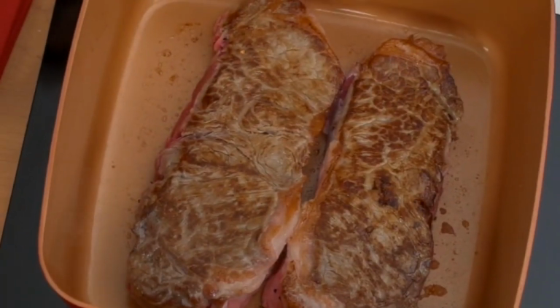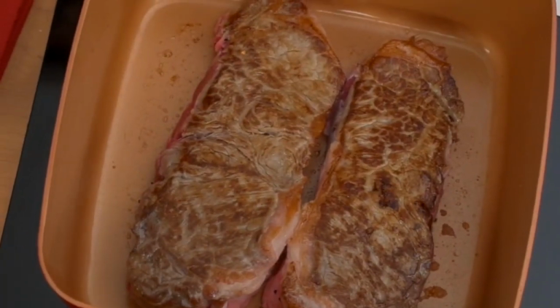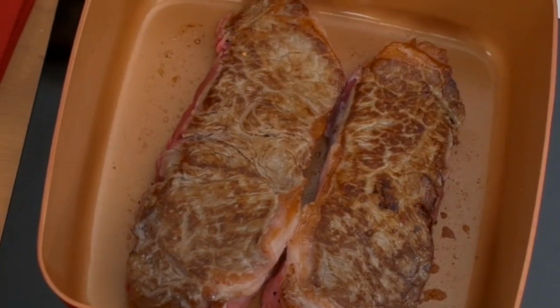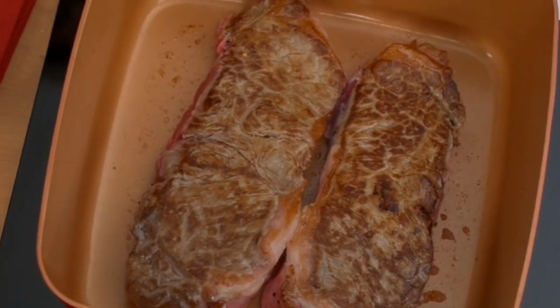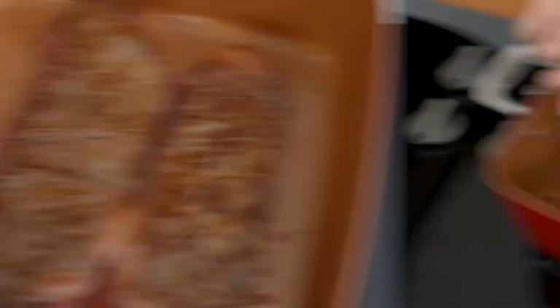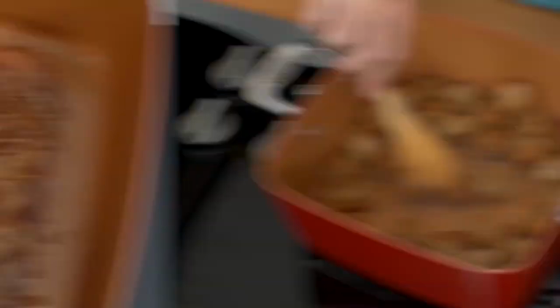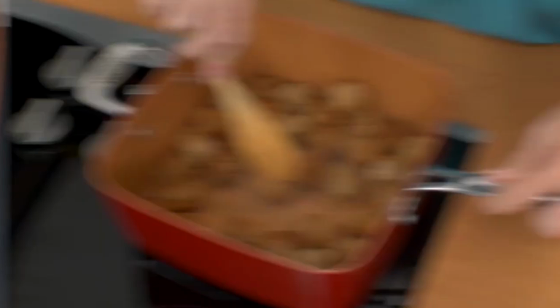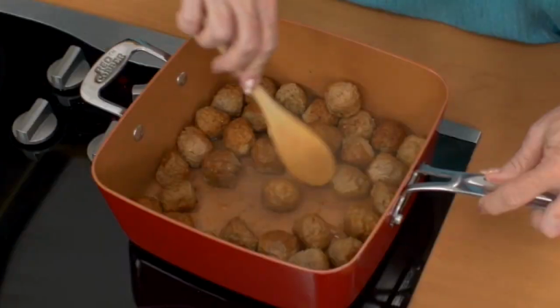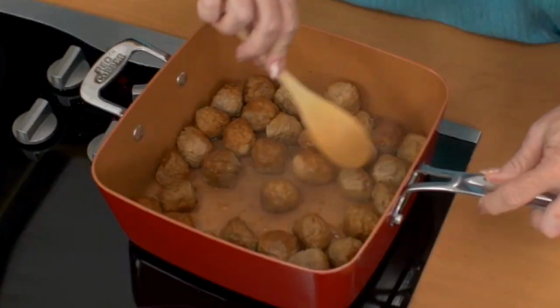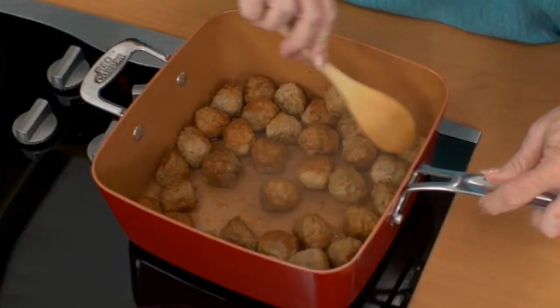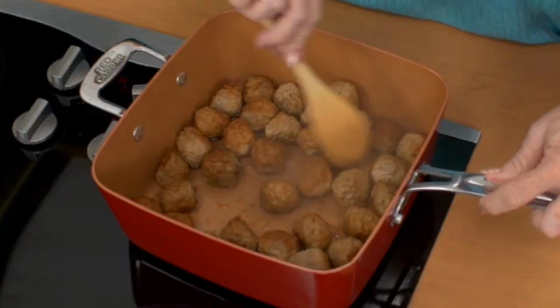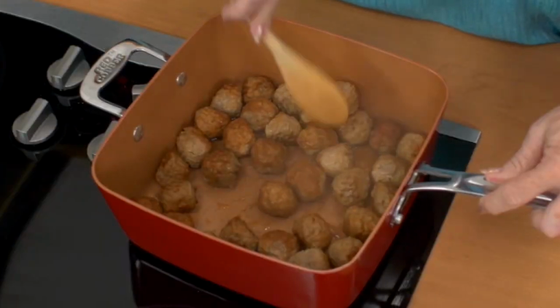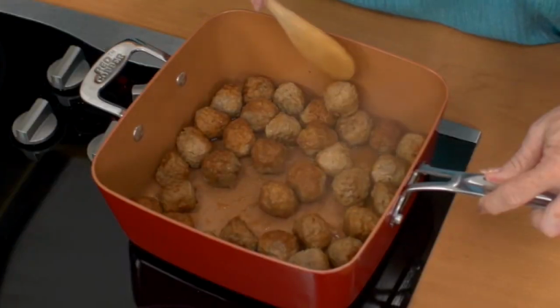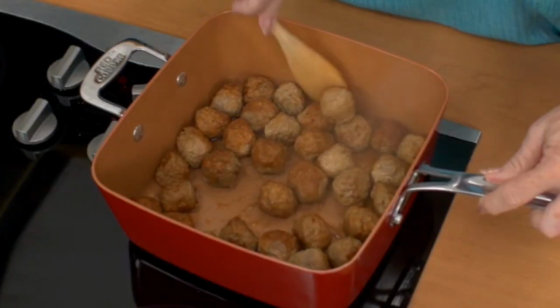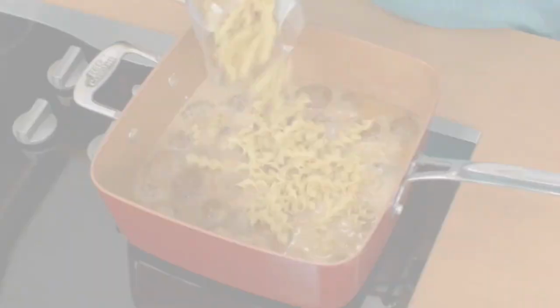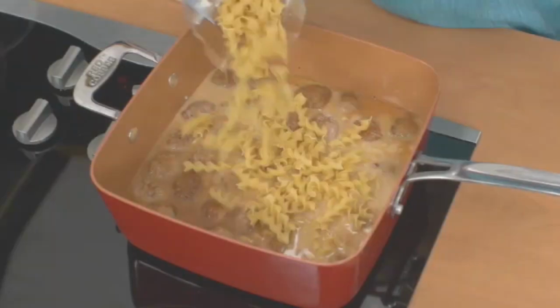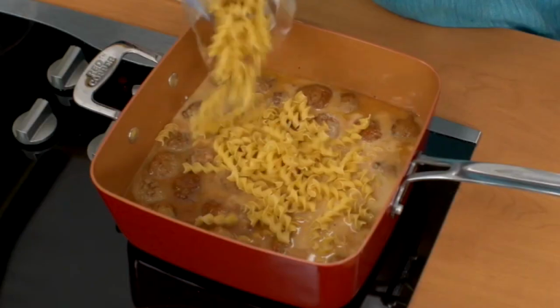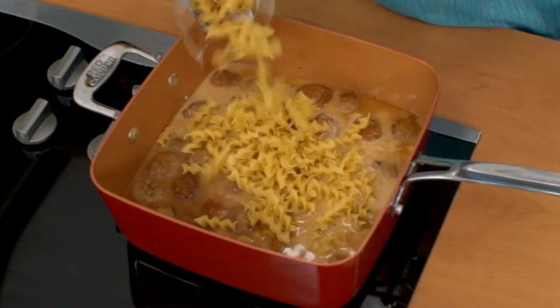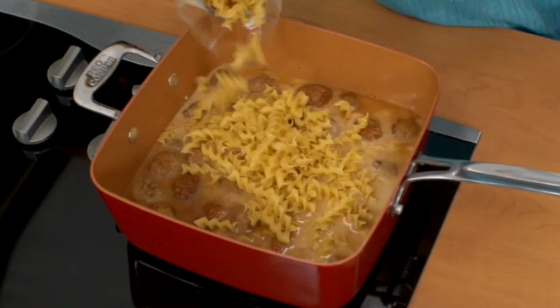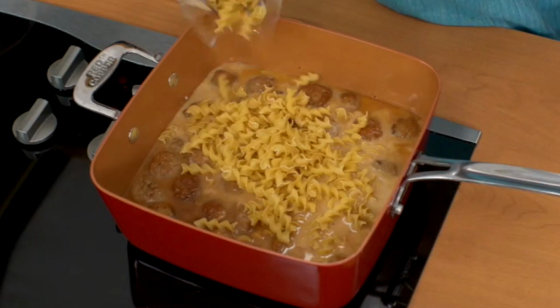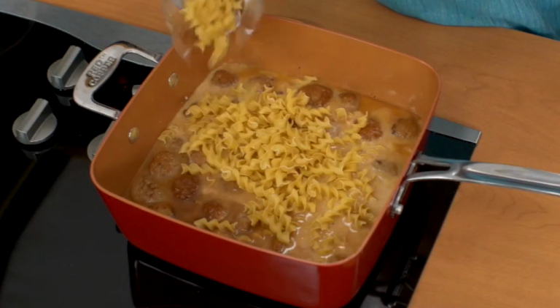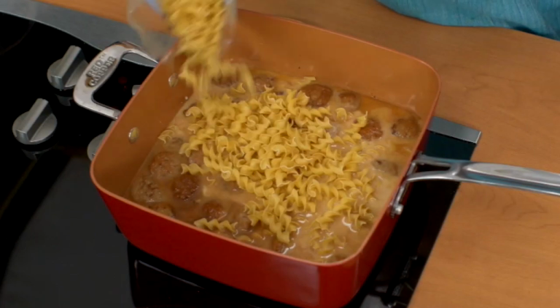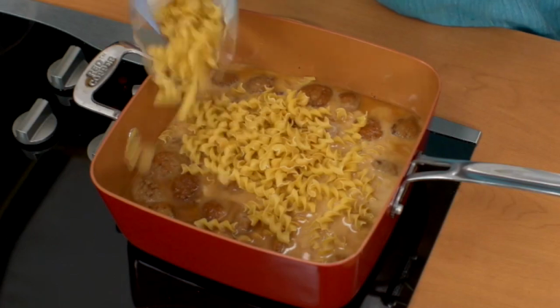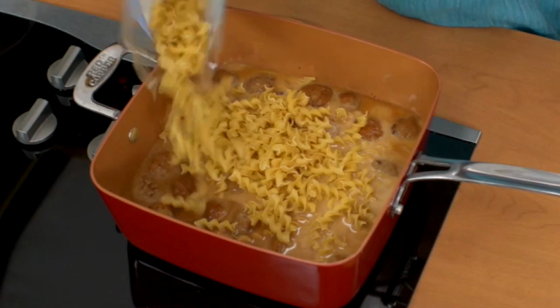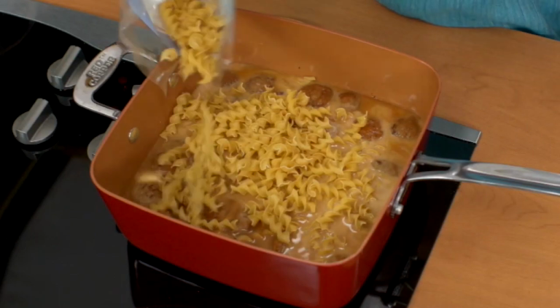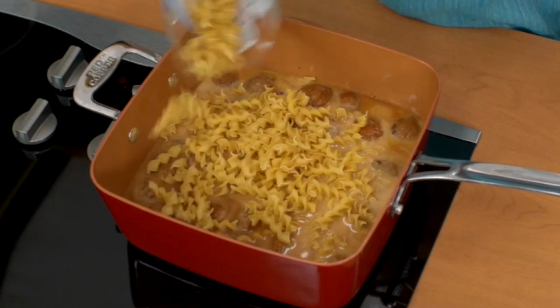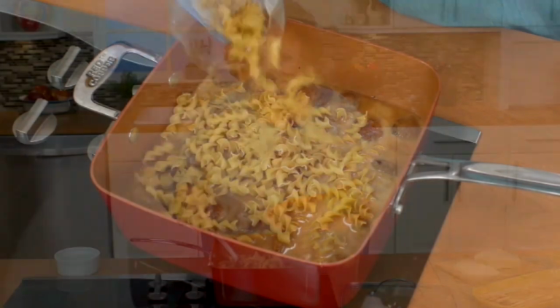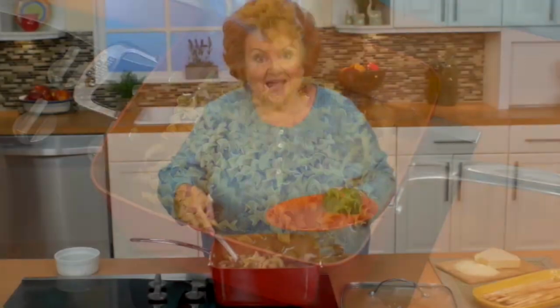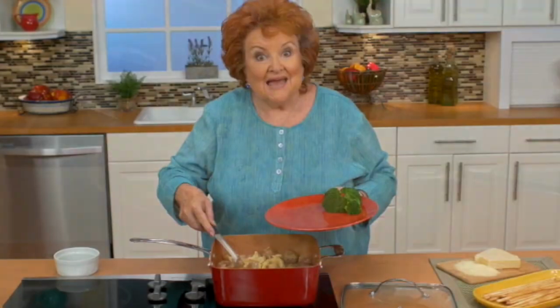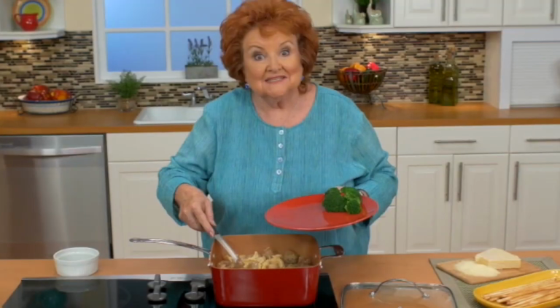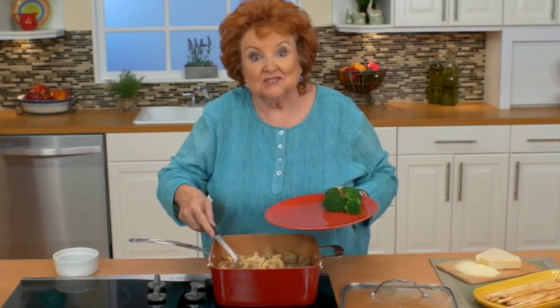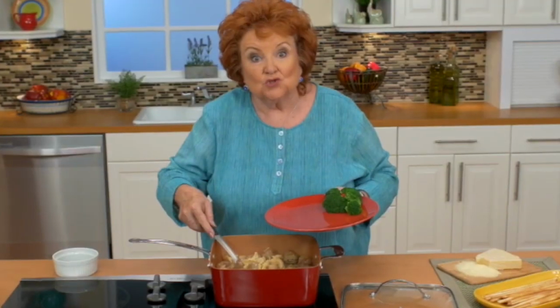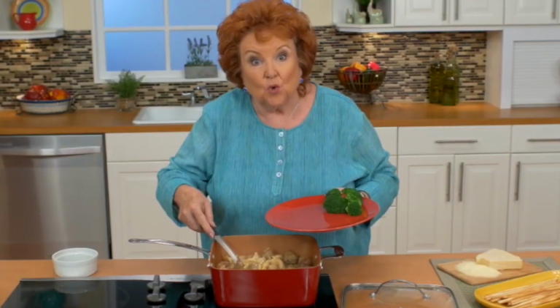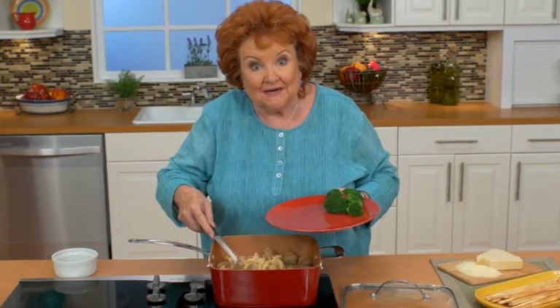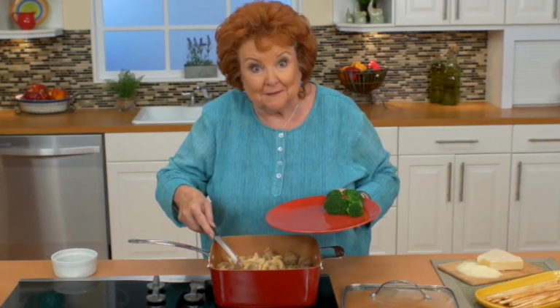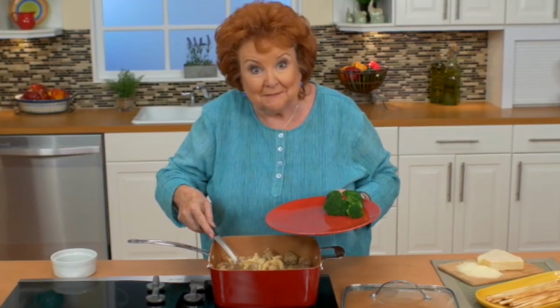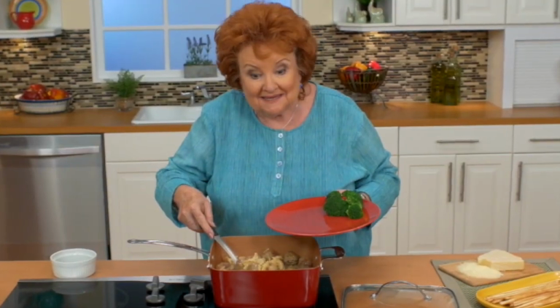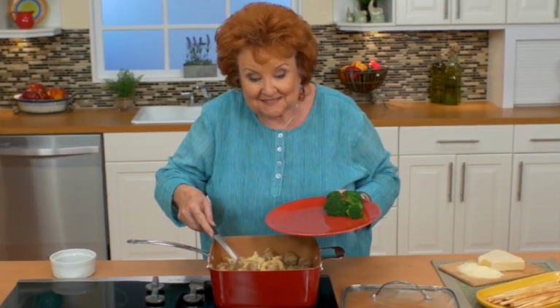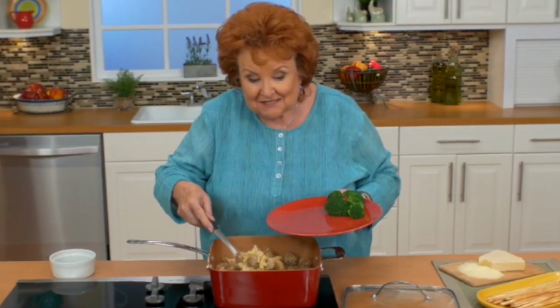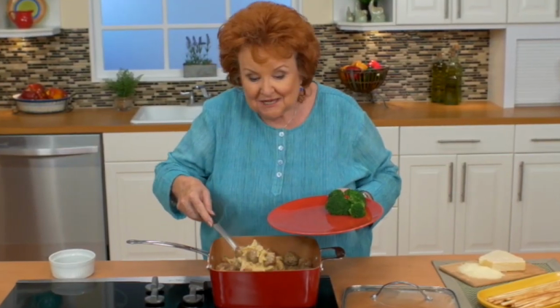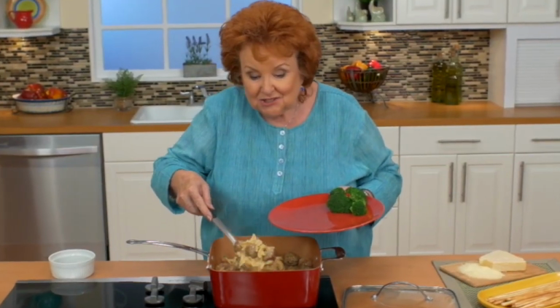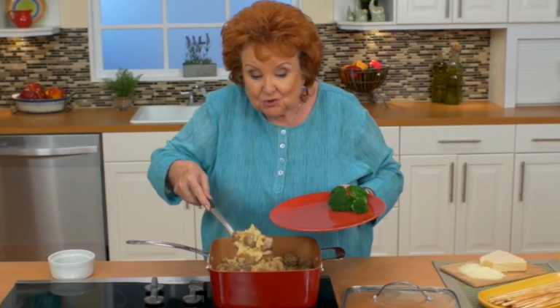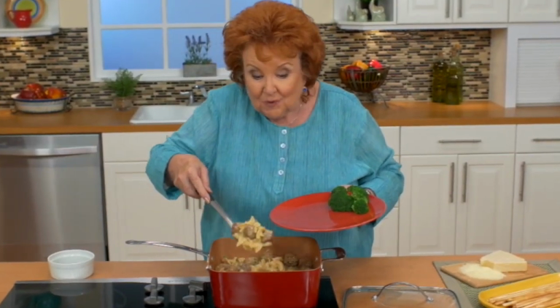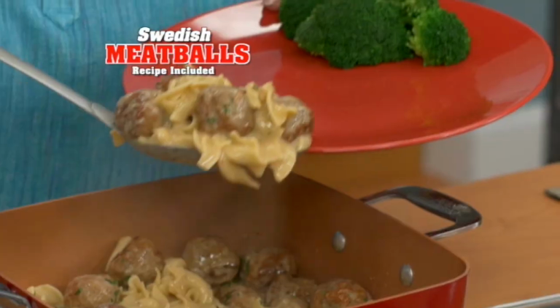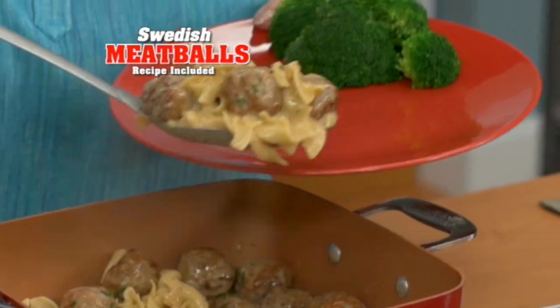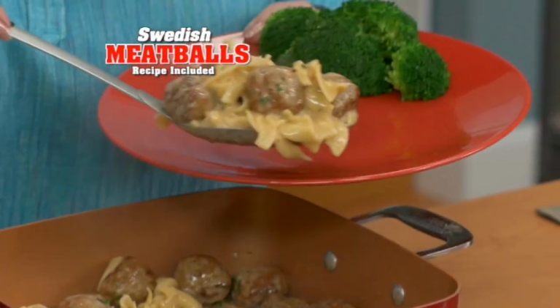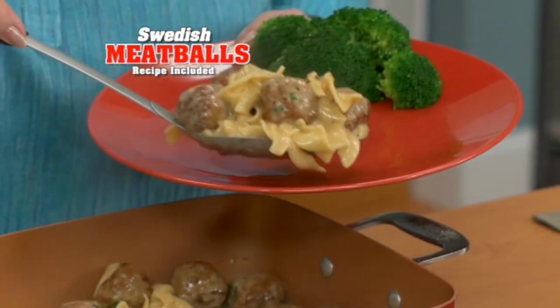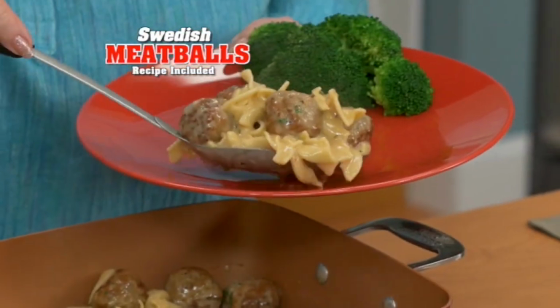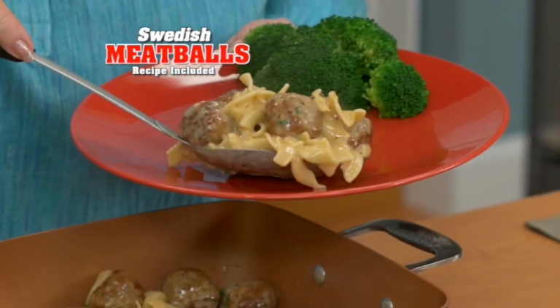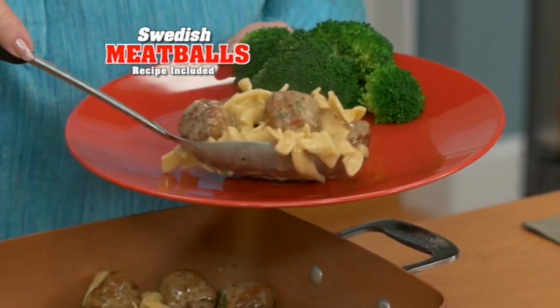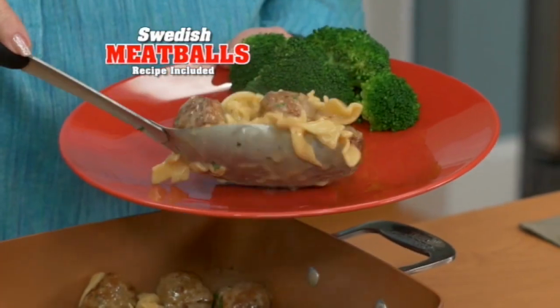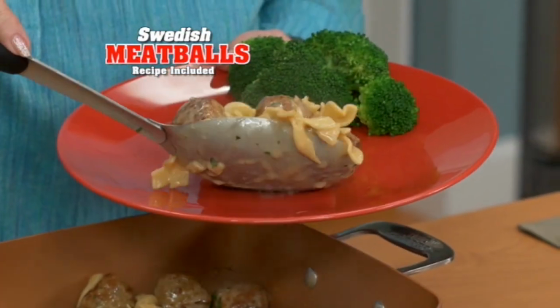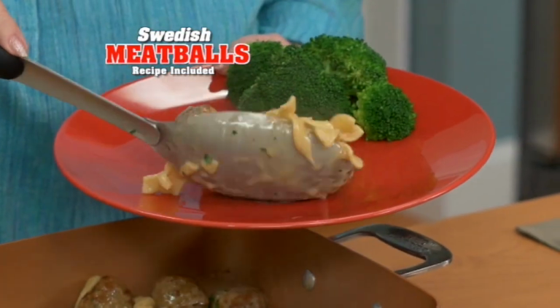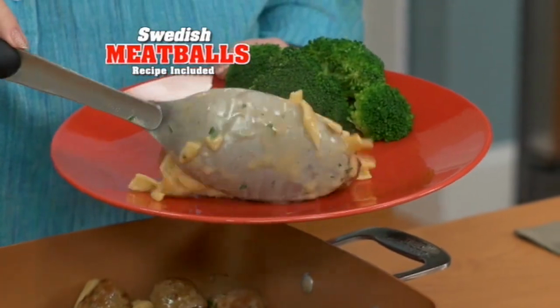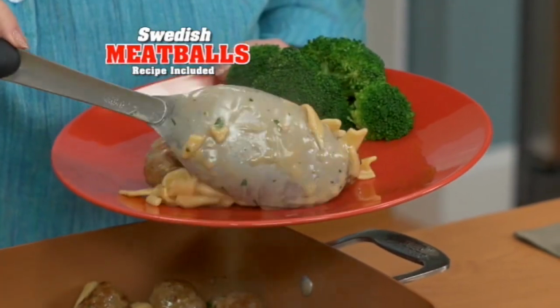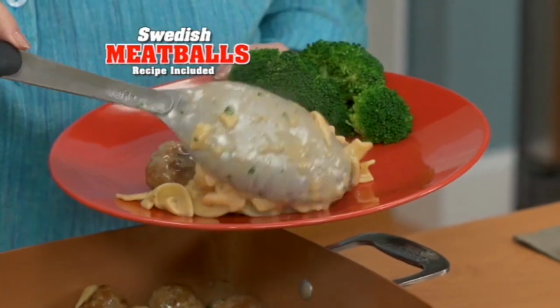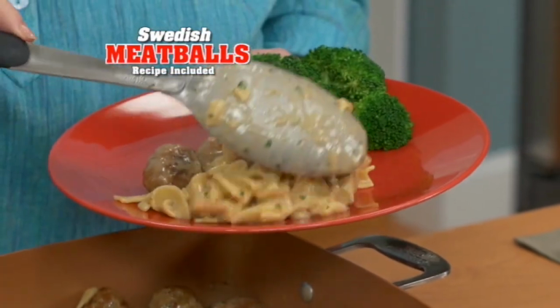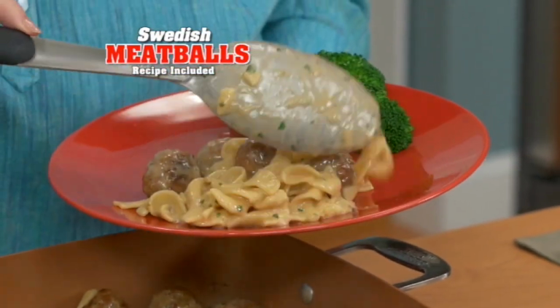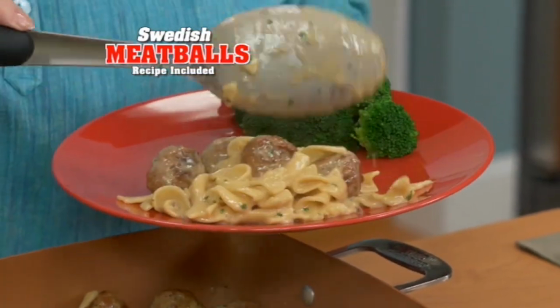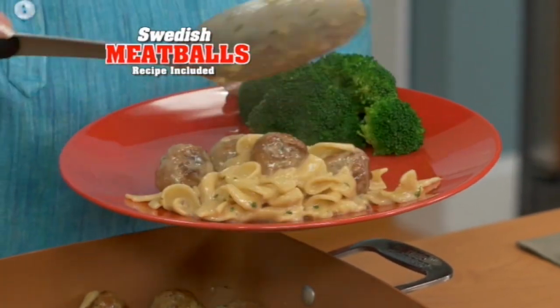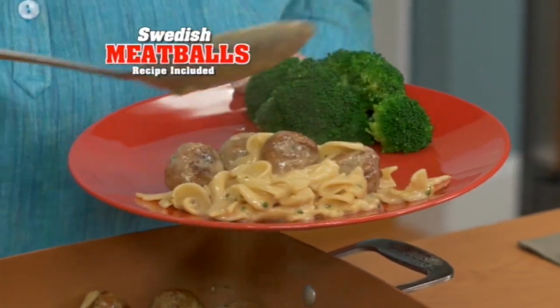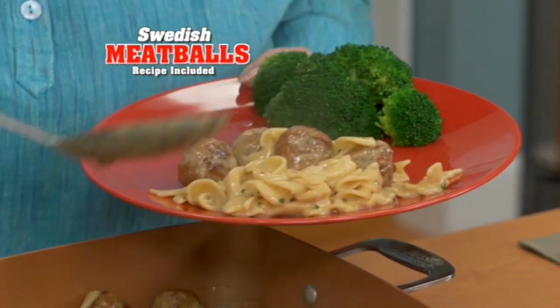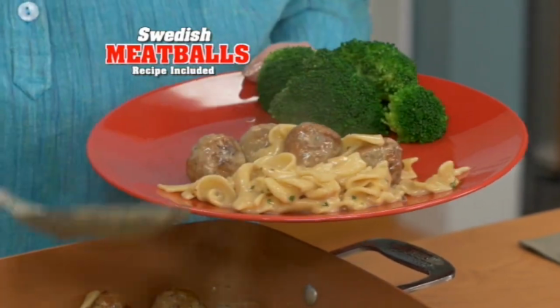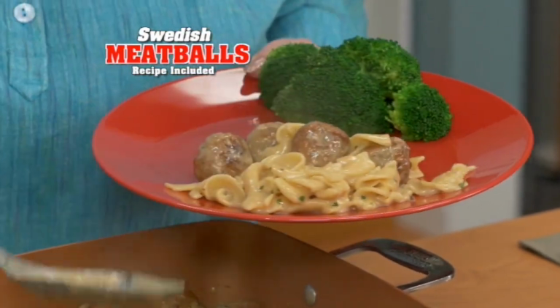Go ahead — brown meatballs, add in broth, milk, and noodles, and in 20 minutes, Swedish meatballs to feed the whole family.